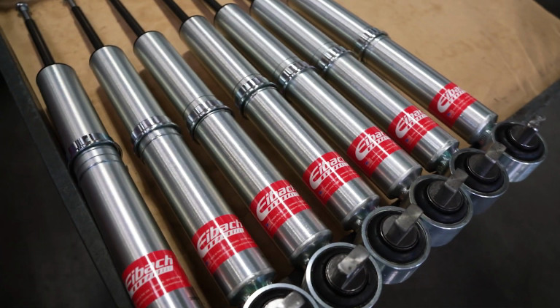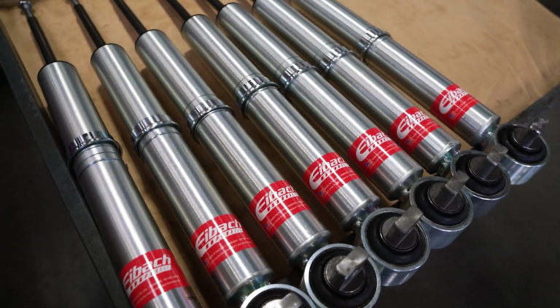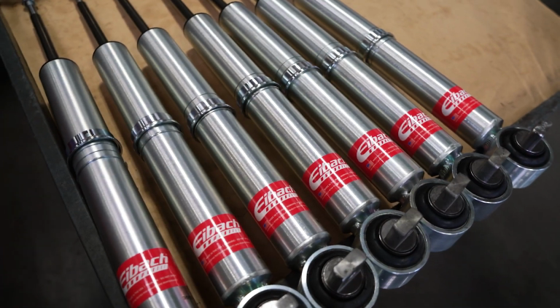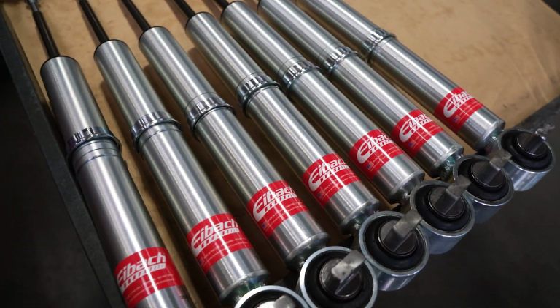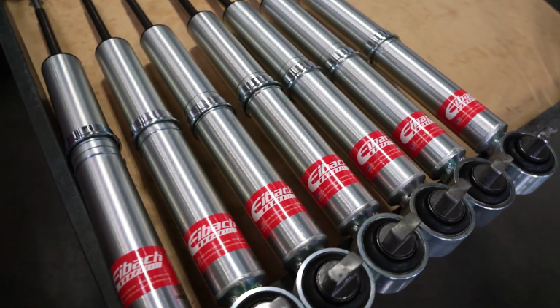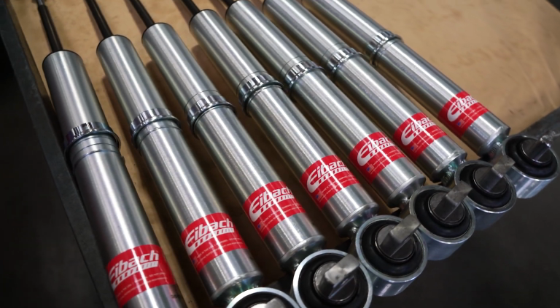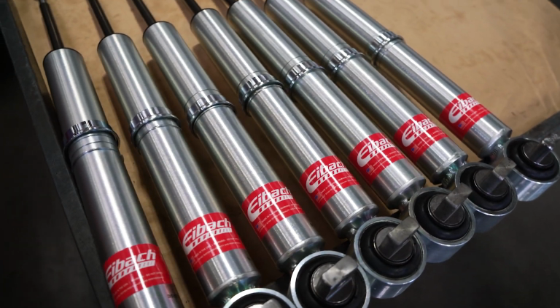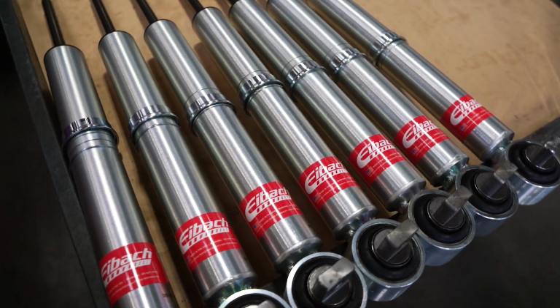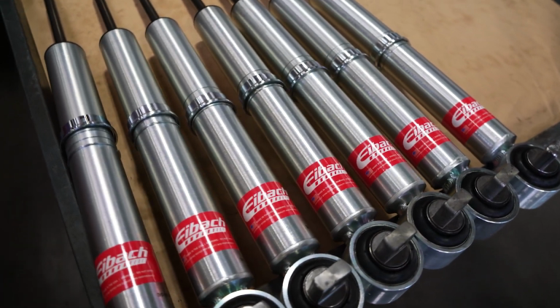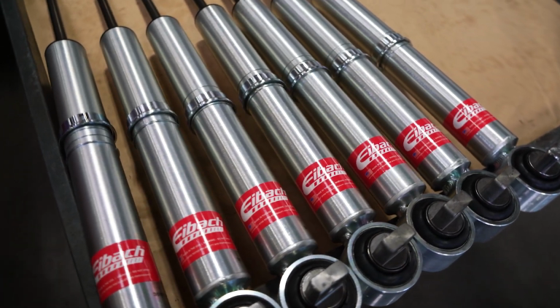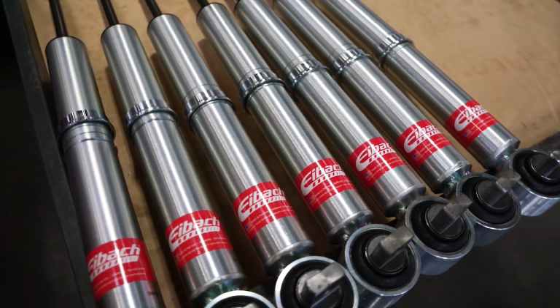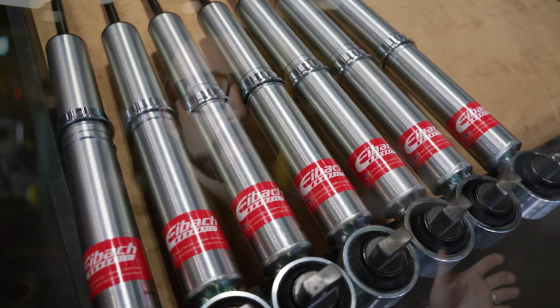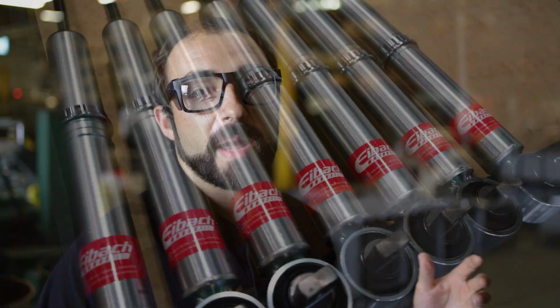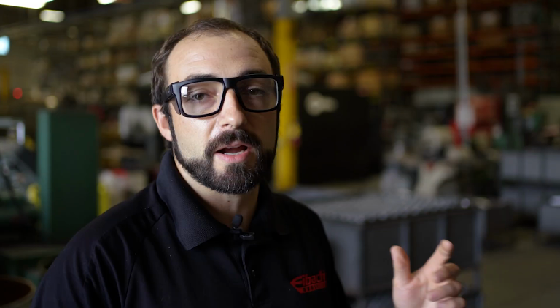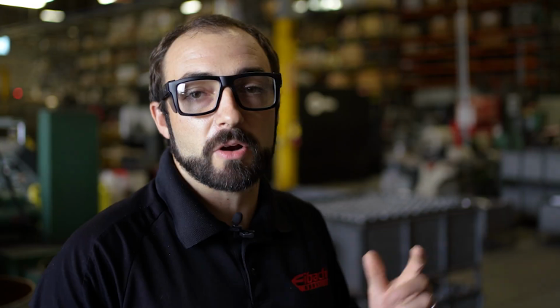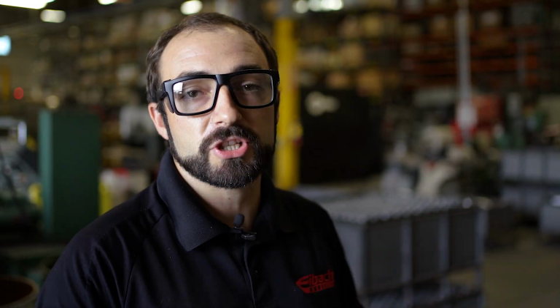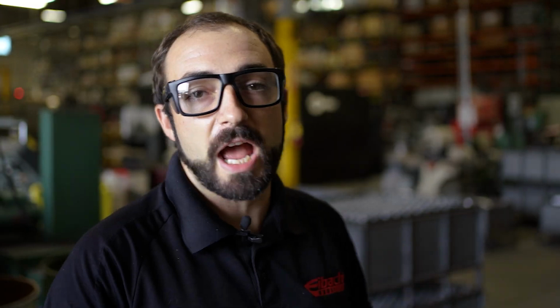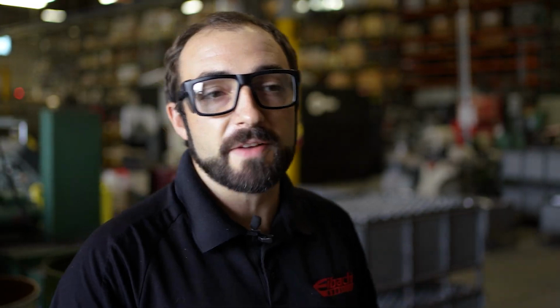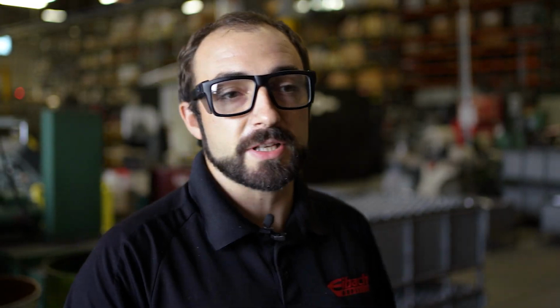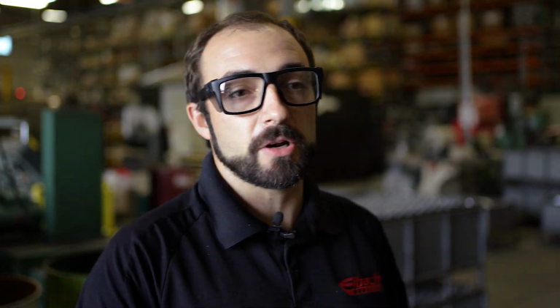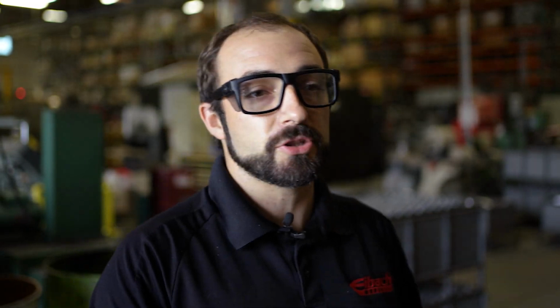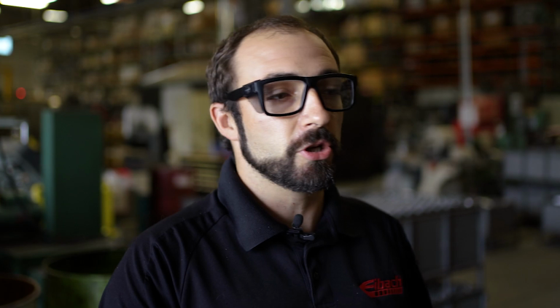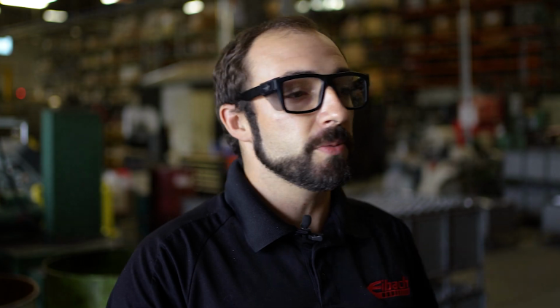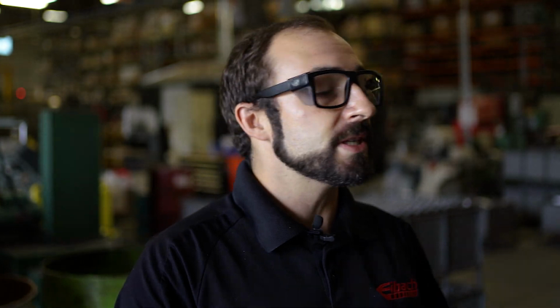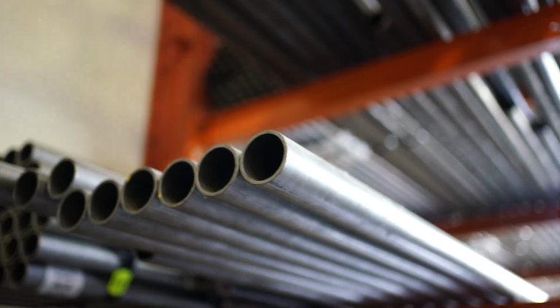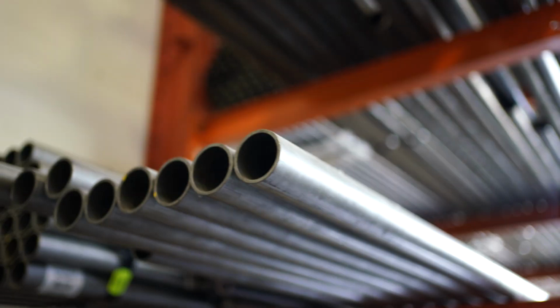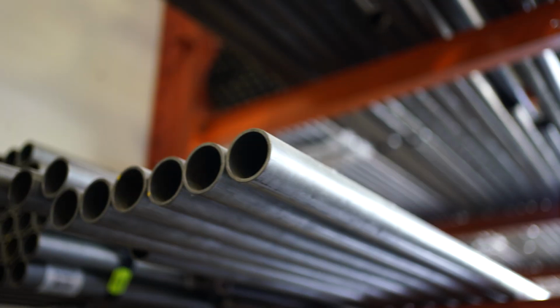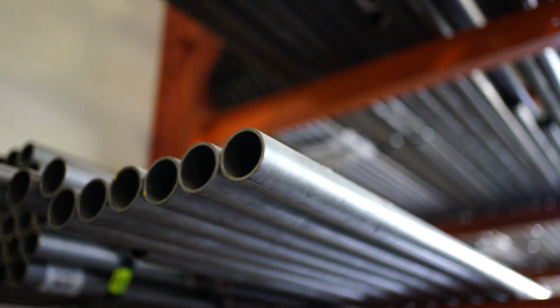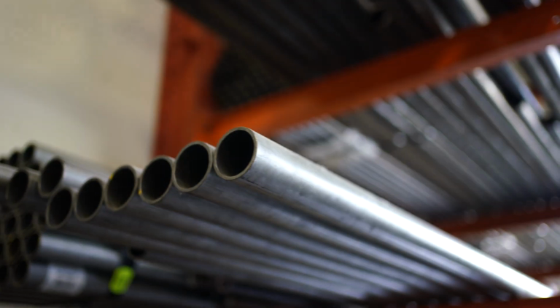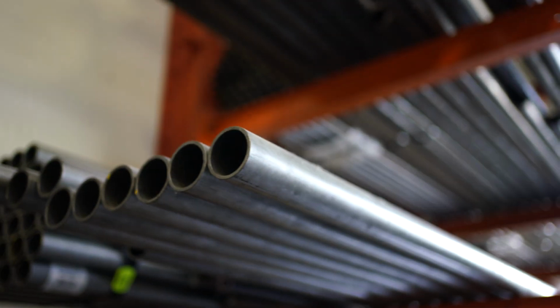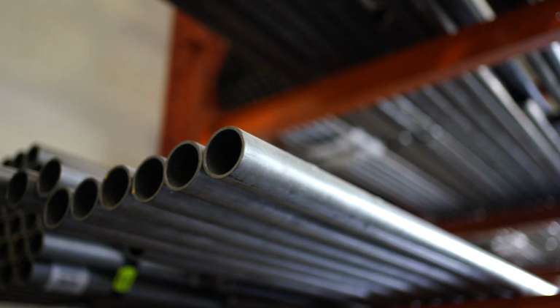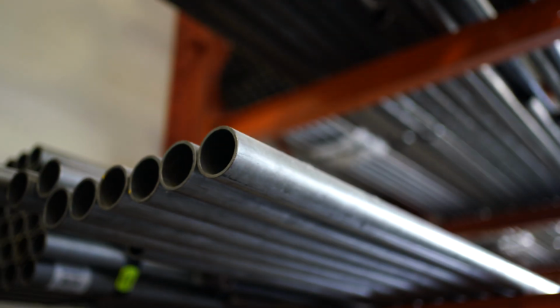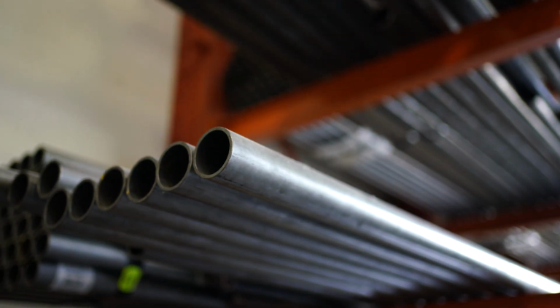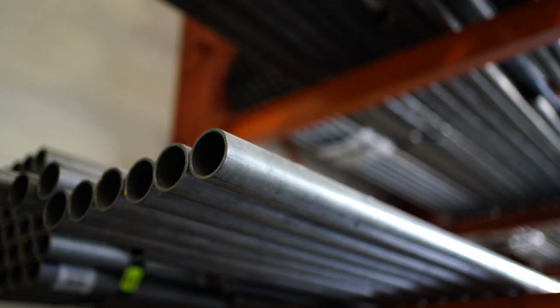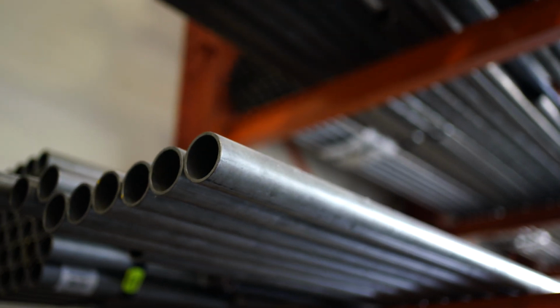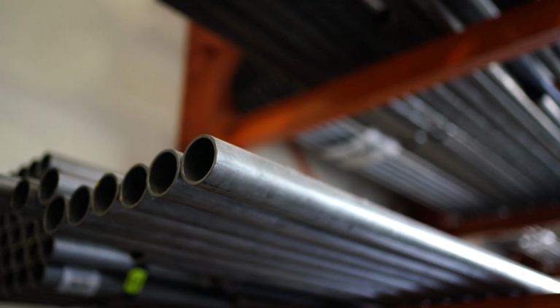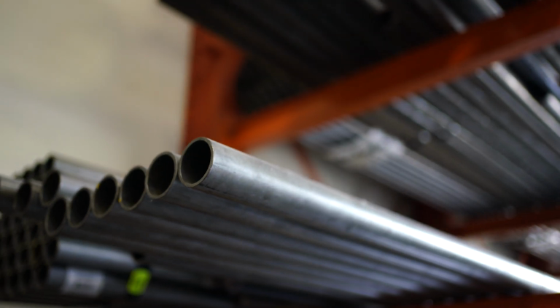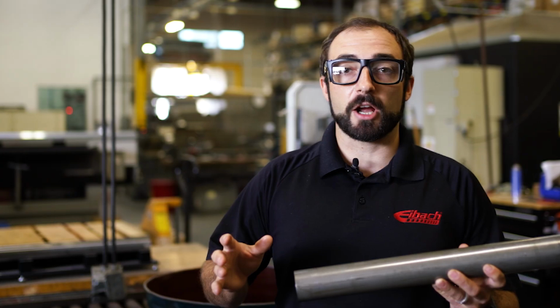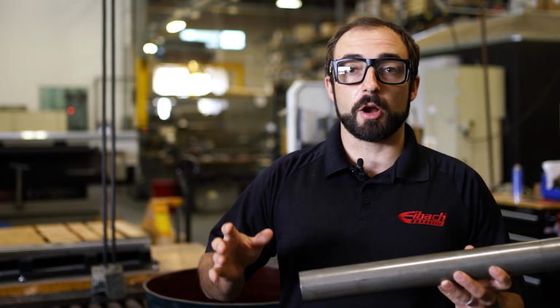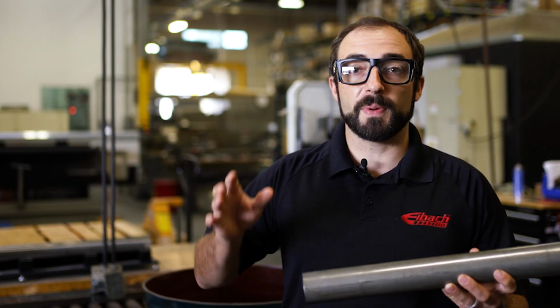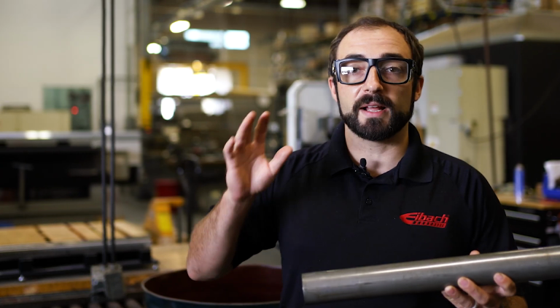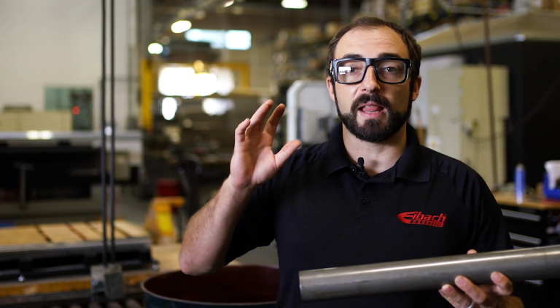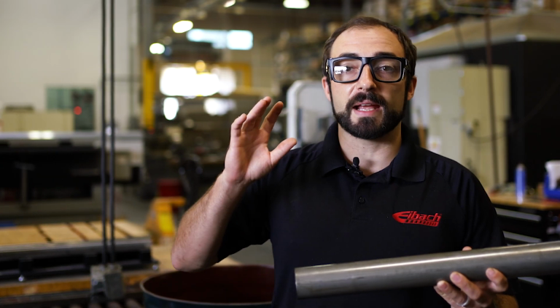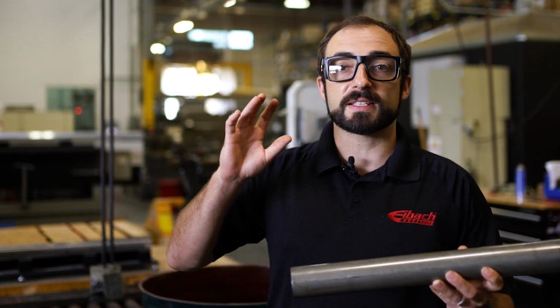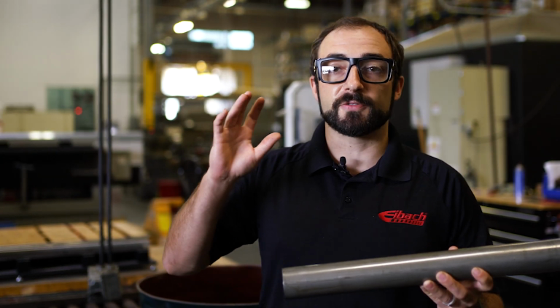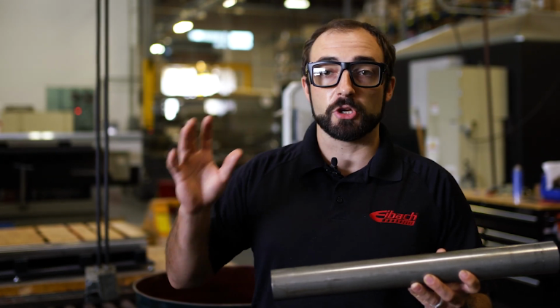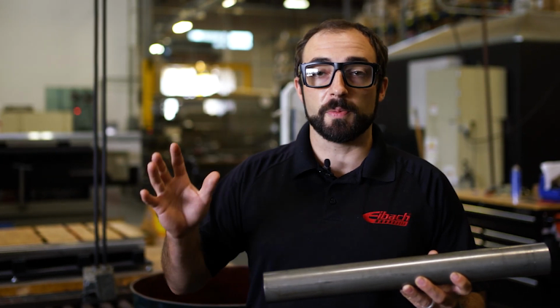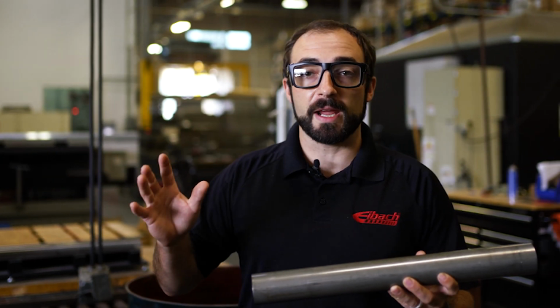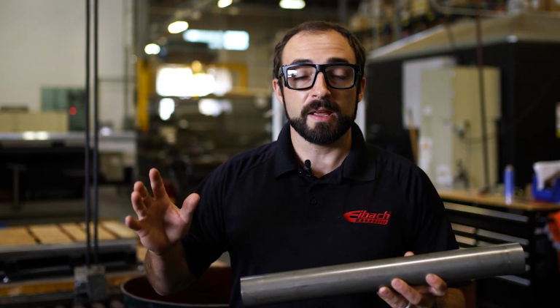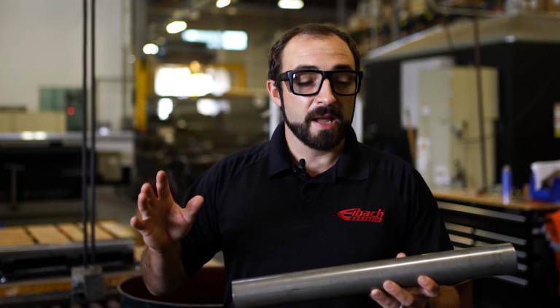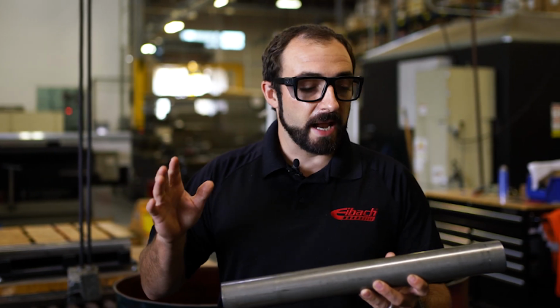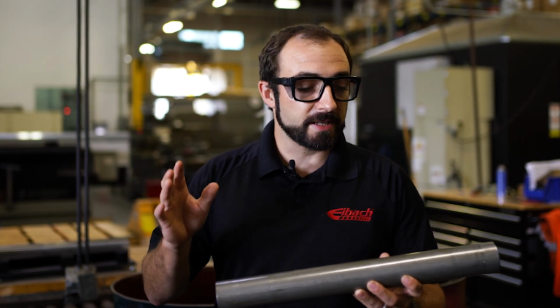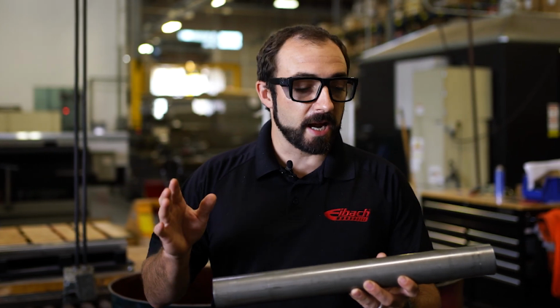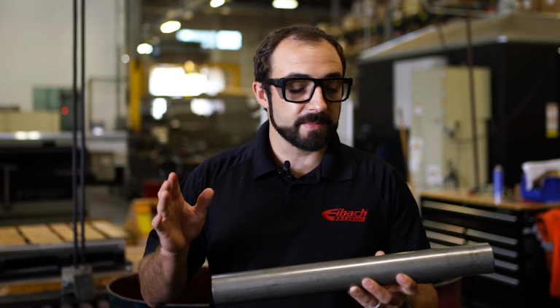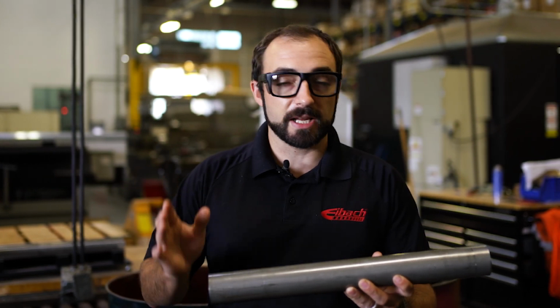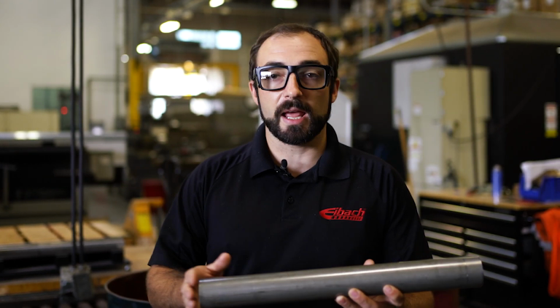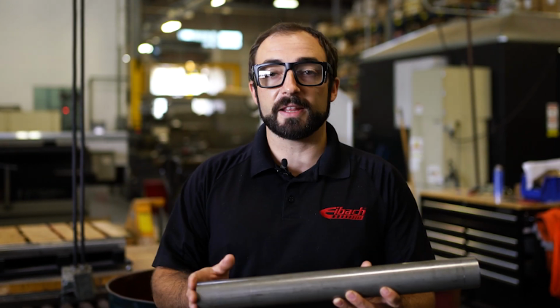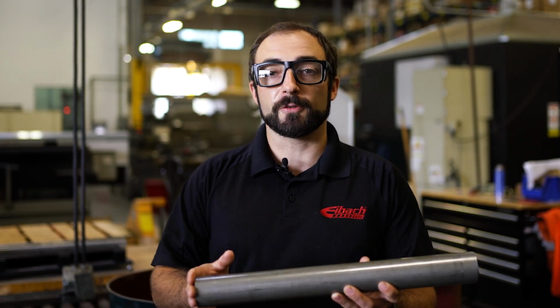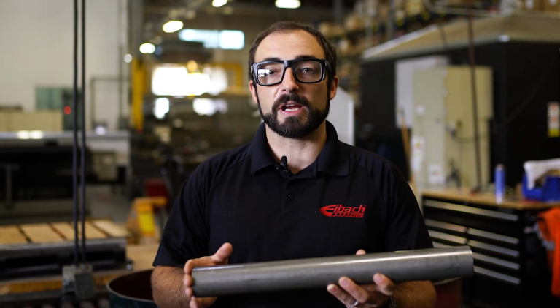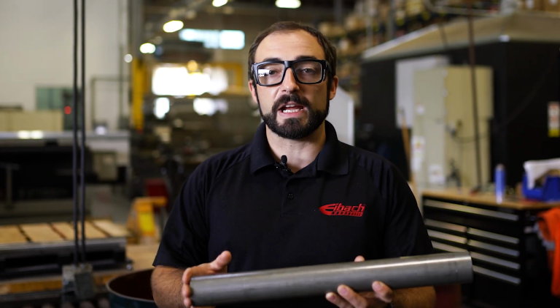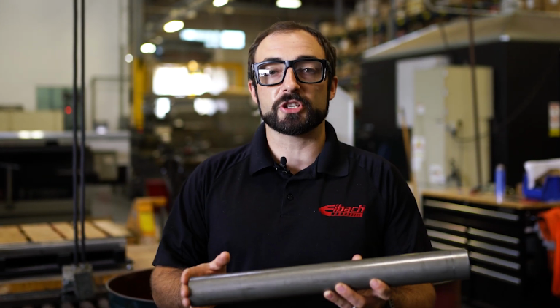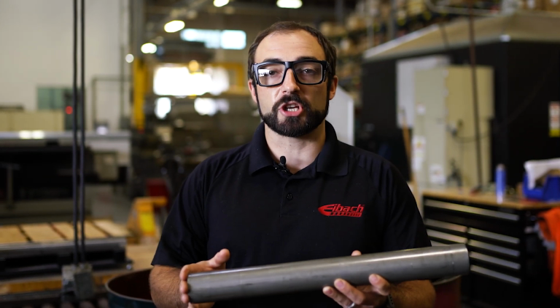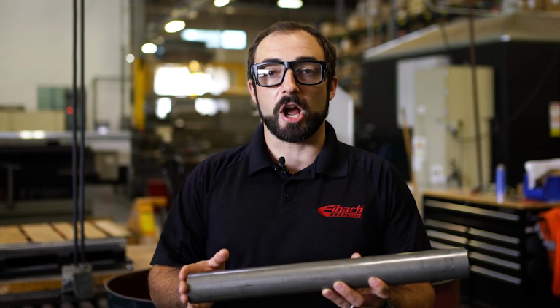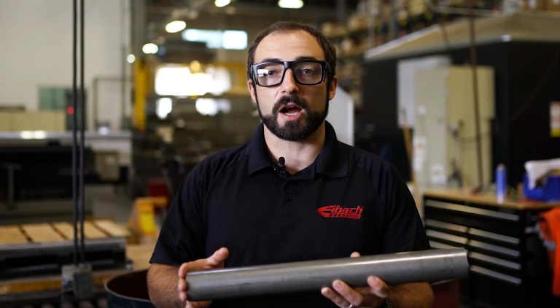We'll start by looking at how we make our shafts and our tubes. The first thing we're going to do is take our big lengths of tubing and cut them to length for each shock.